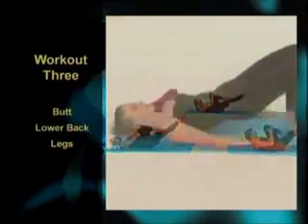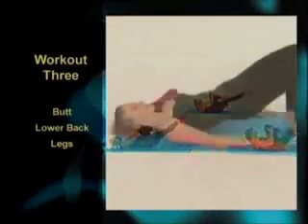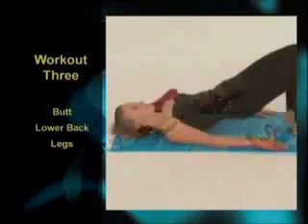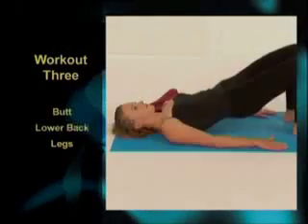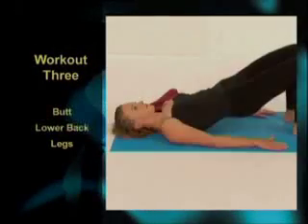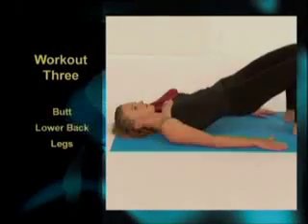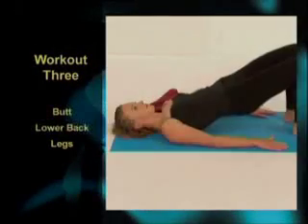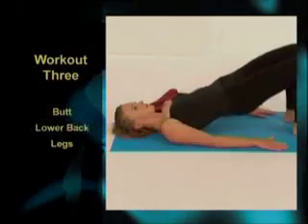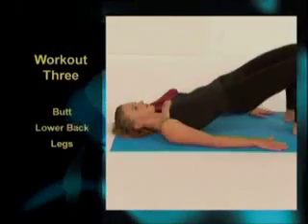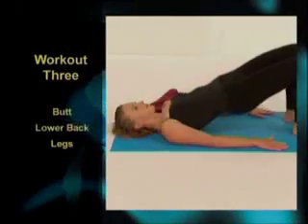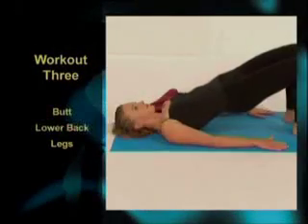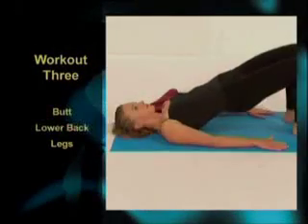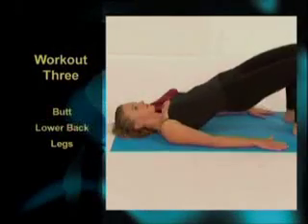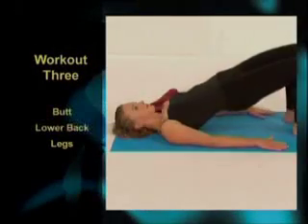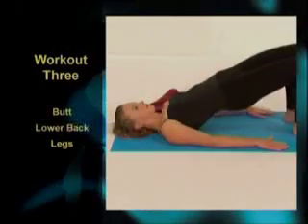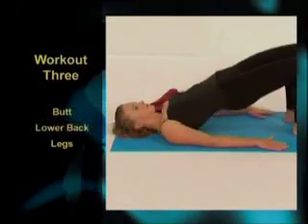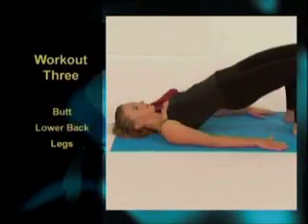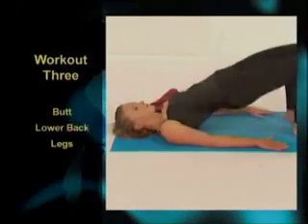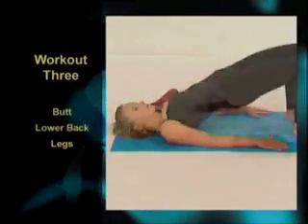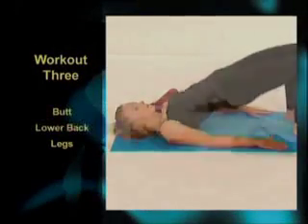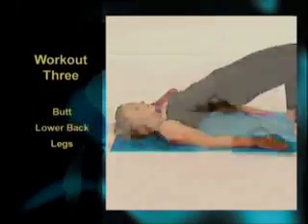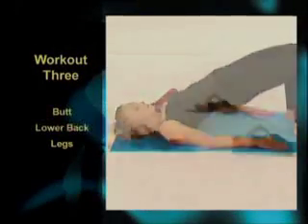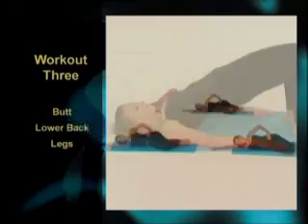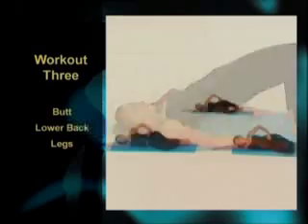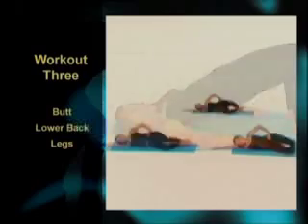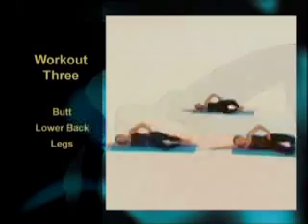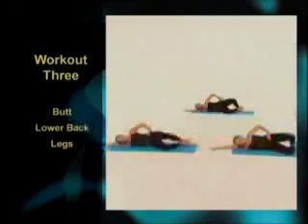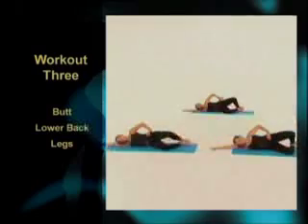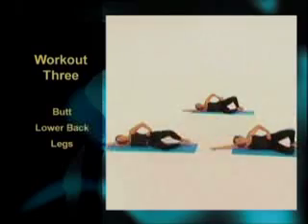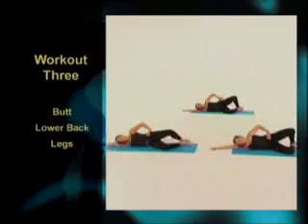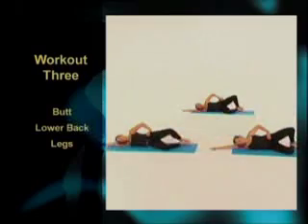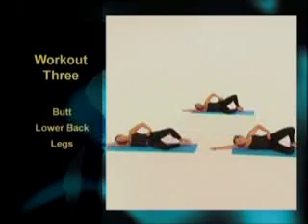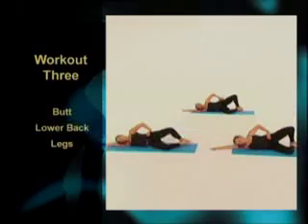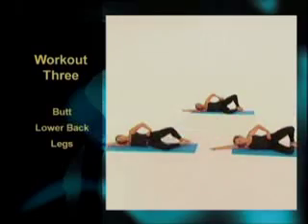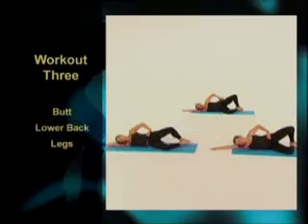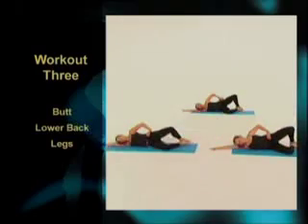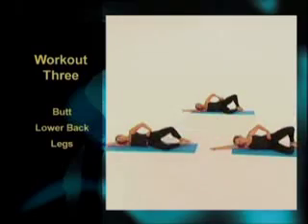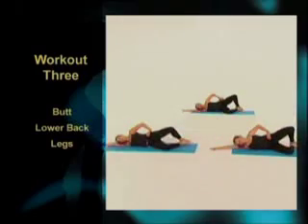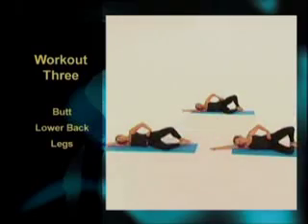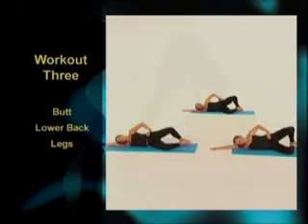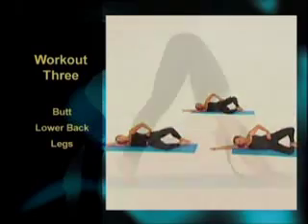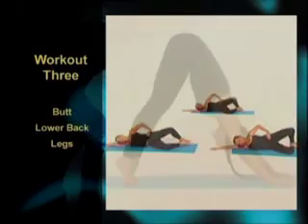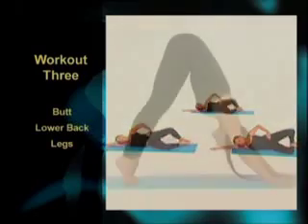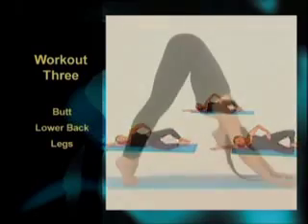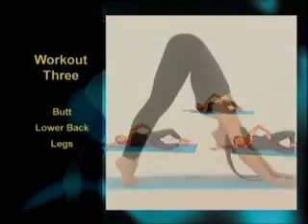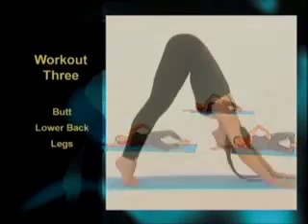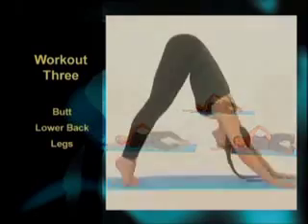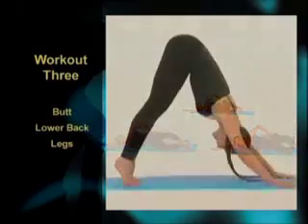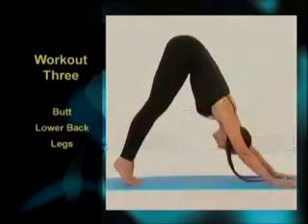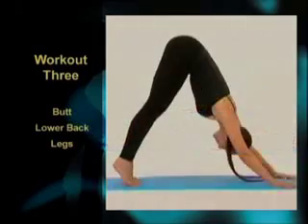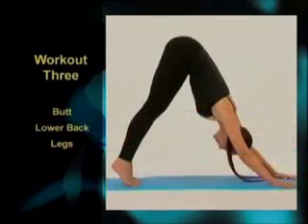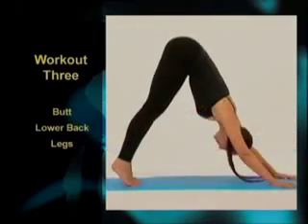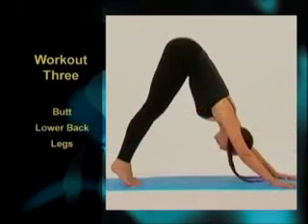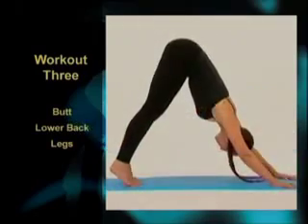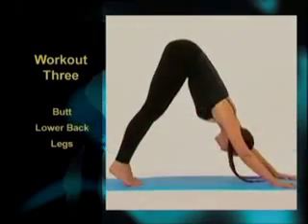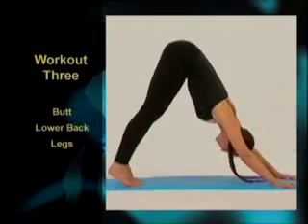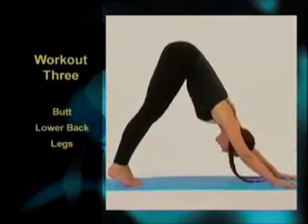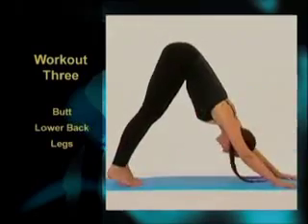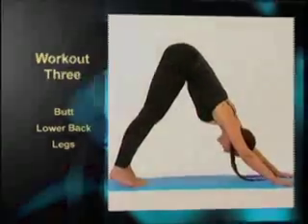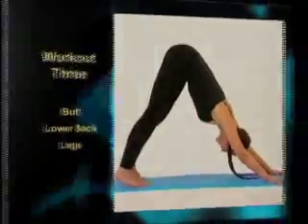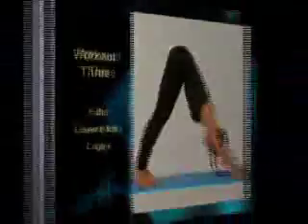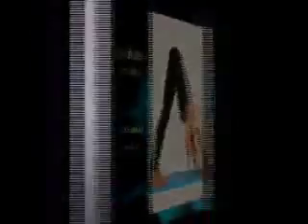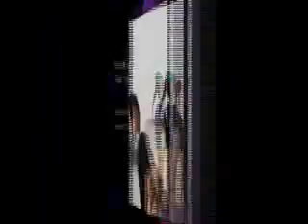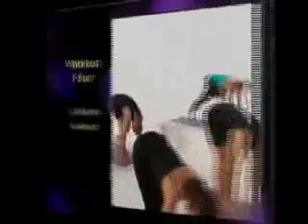Workout 3 focuses on the lower body, guaranteed to give you a tighter butt and sculpt those legs.